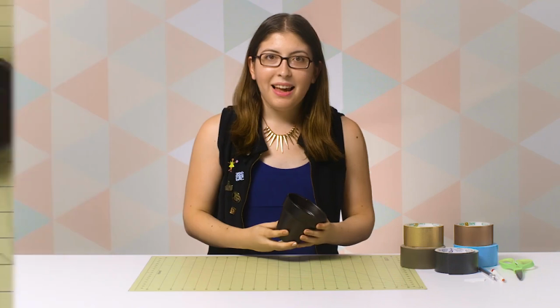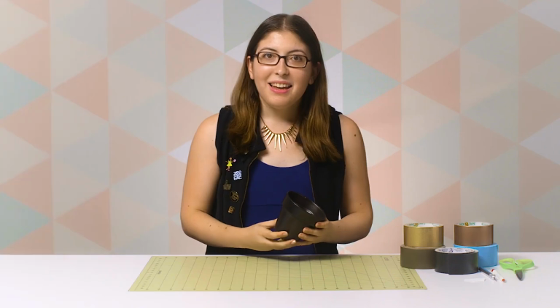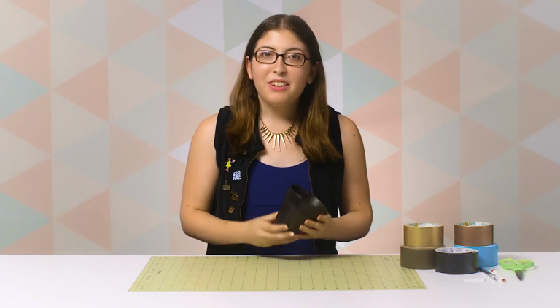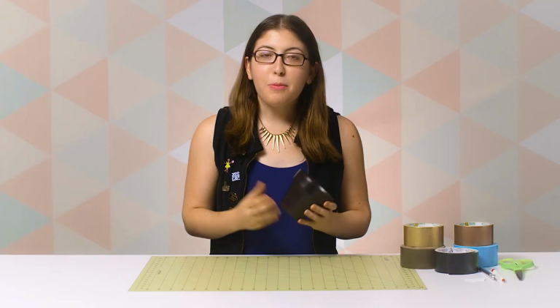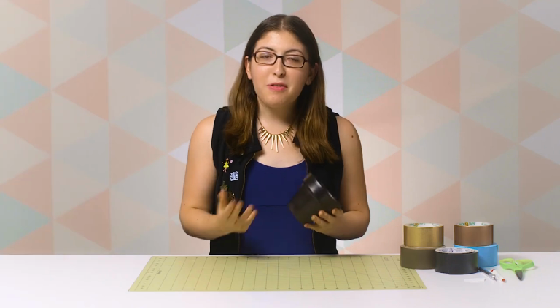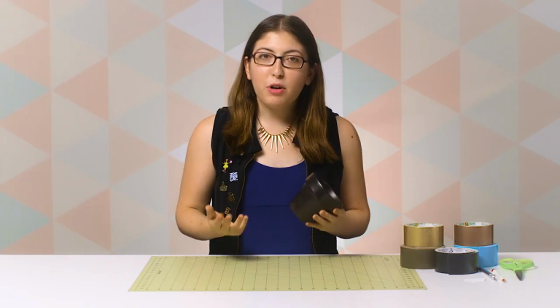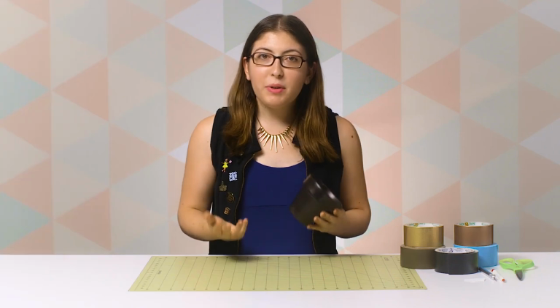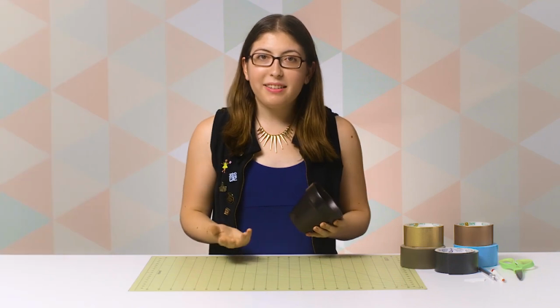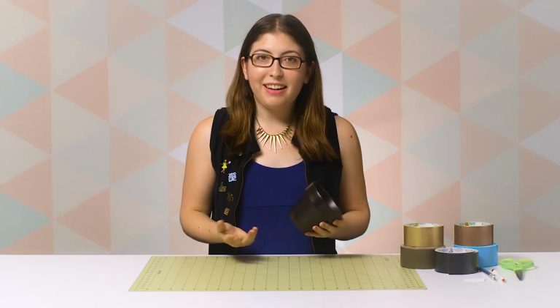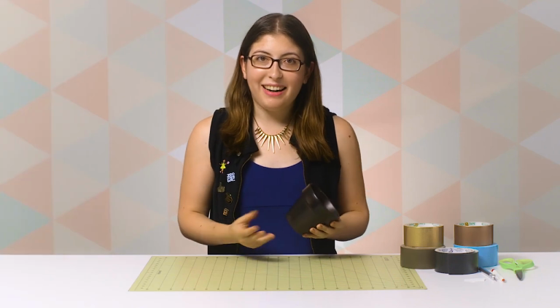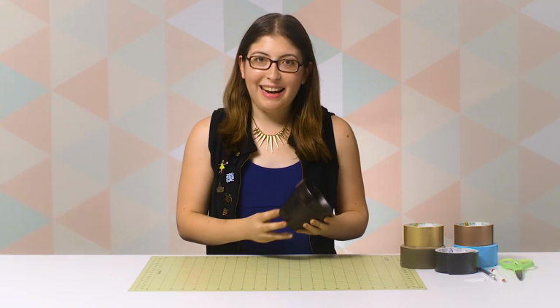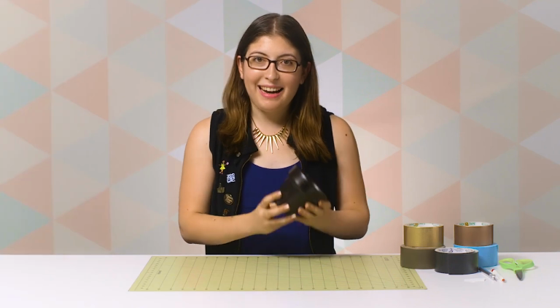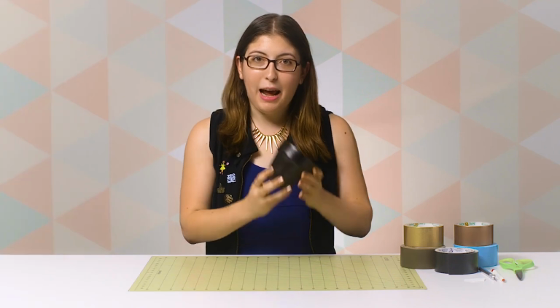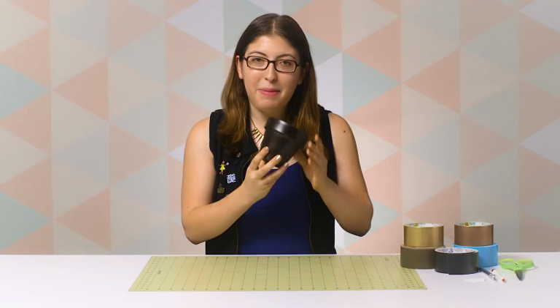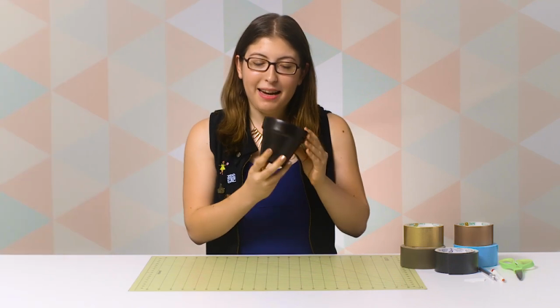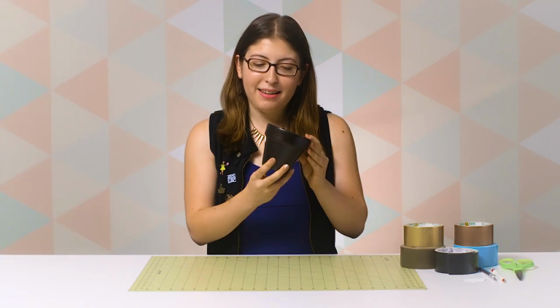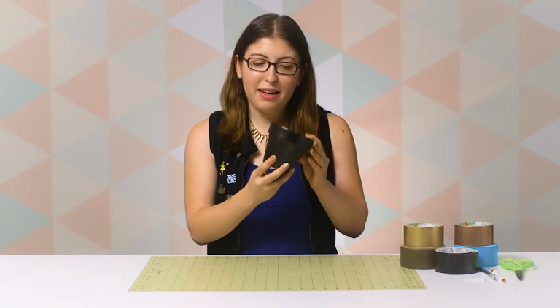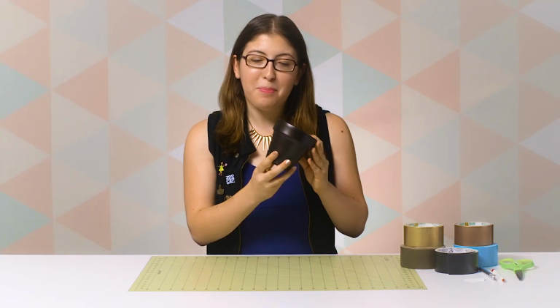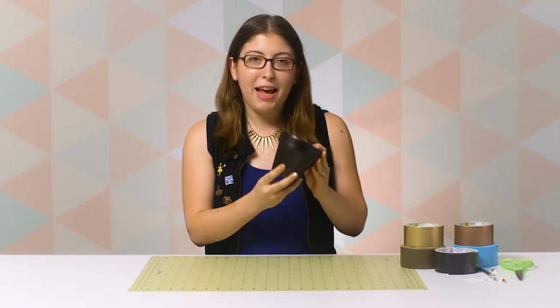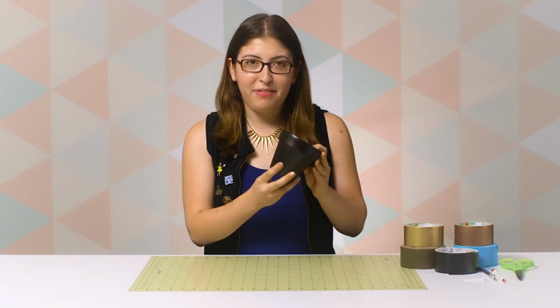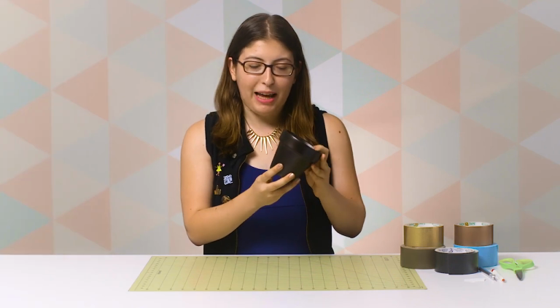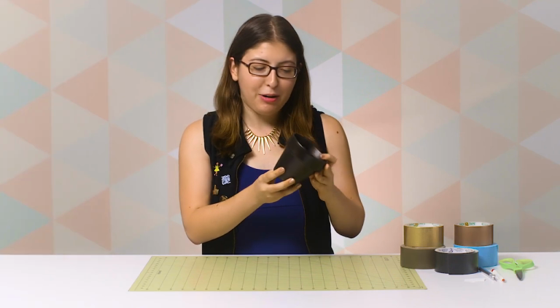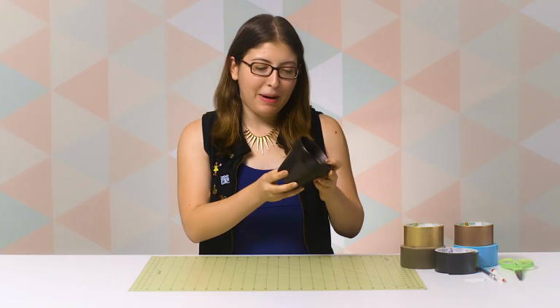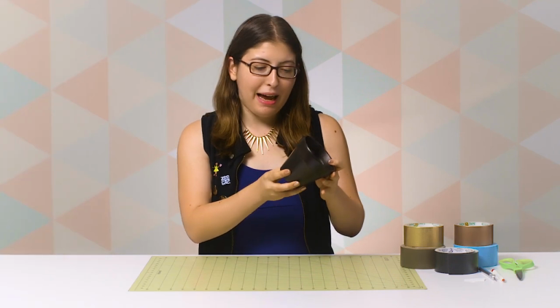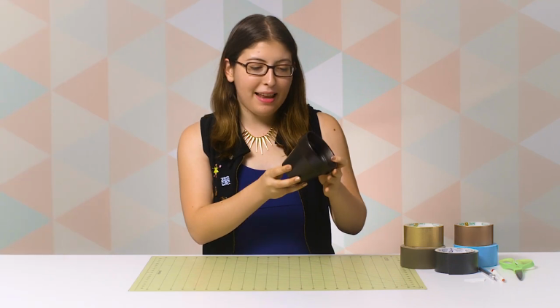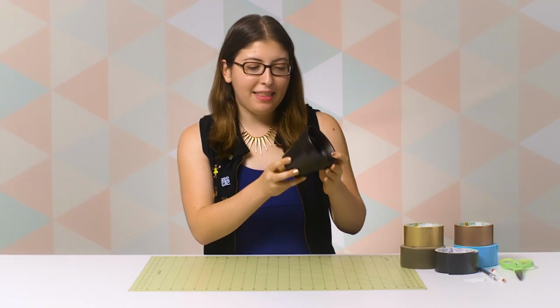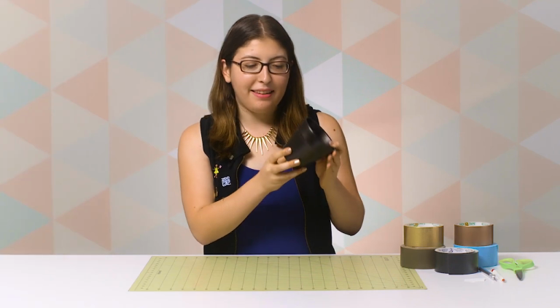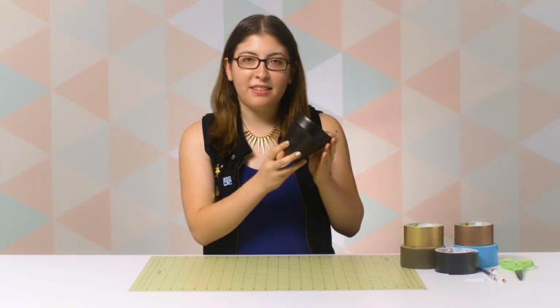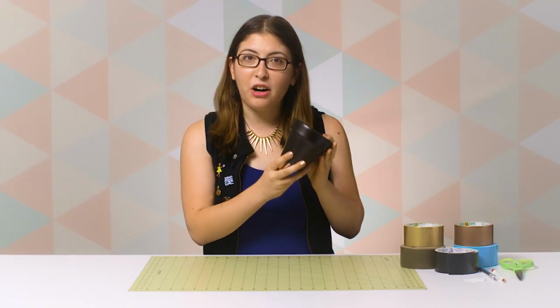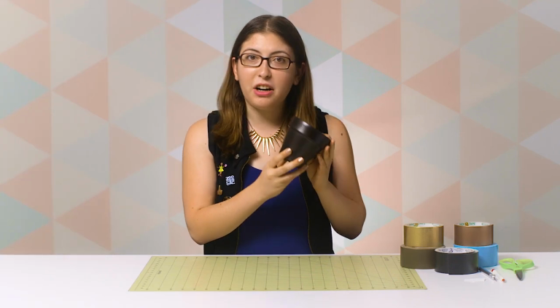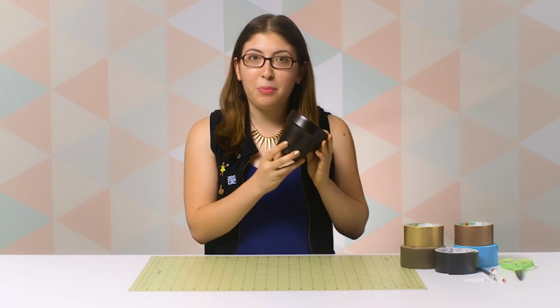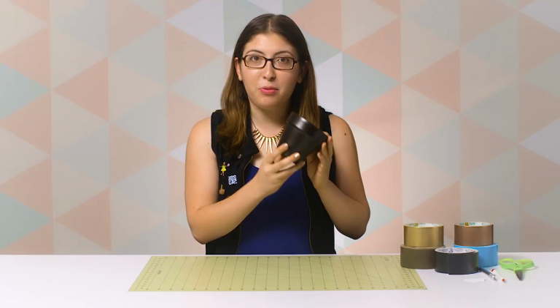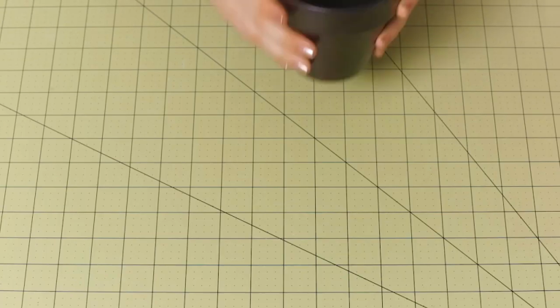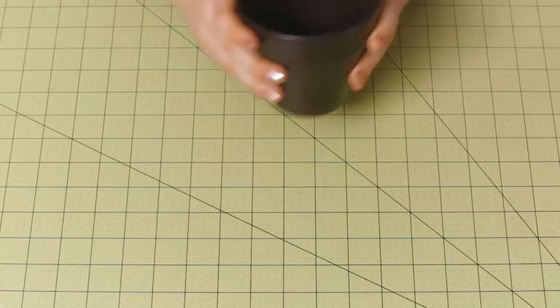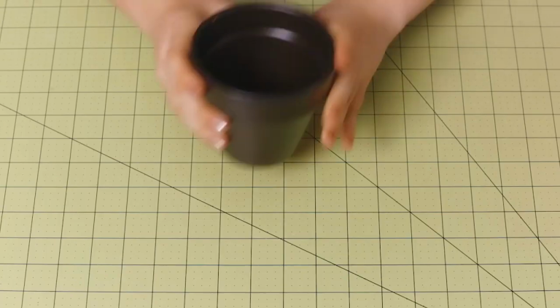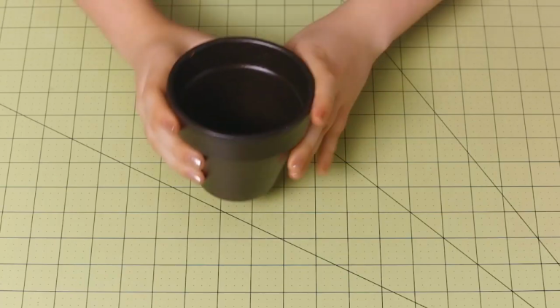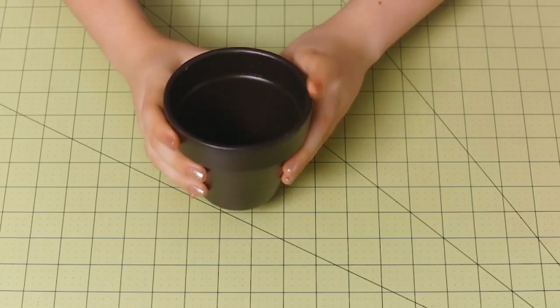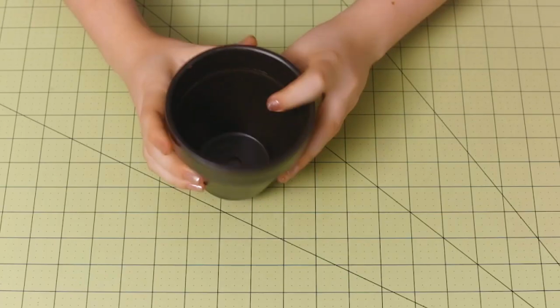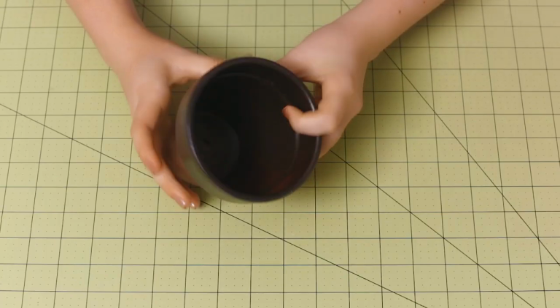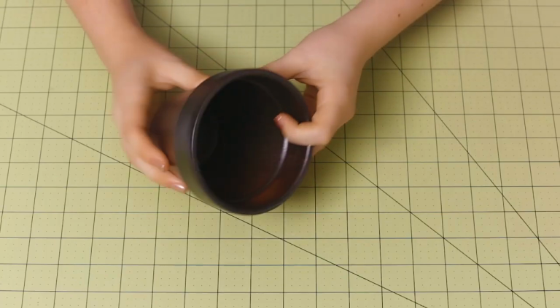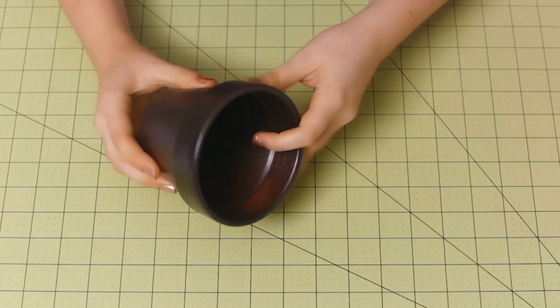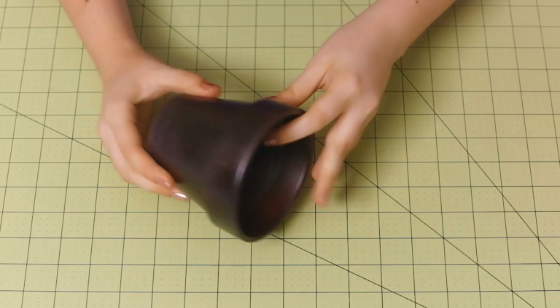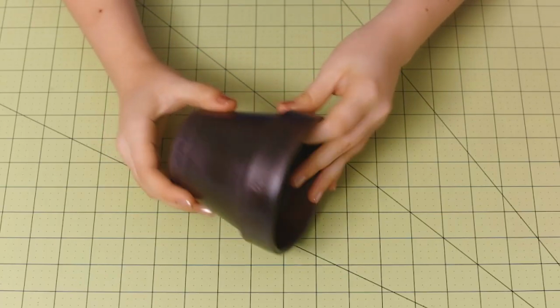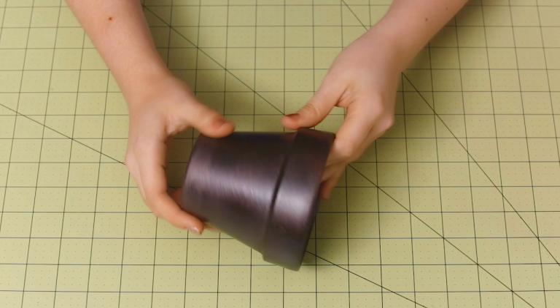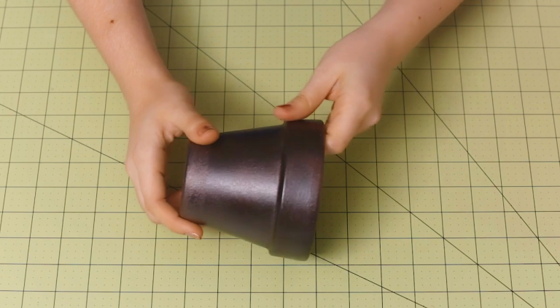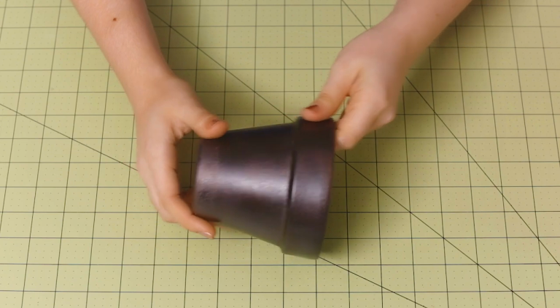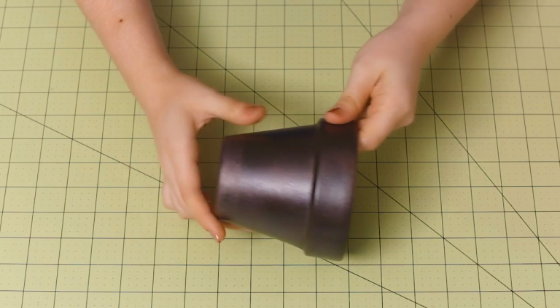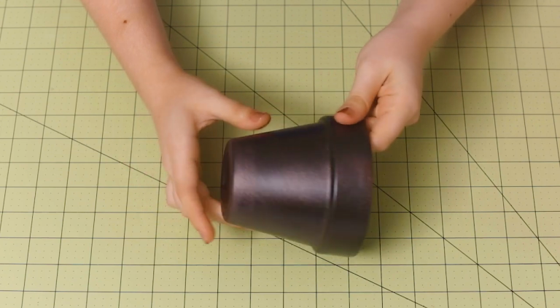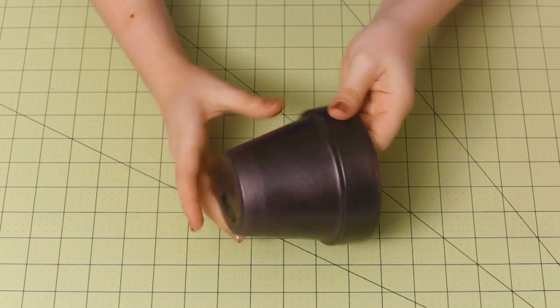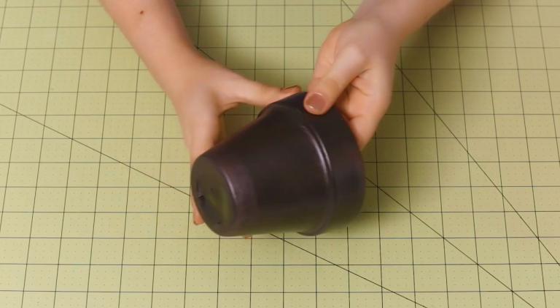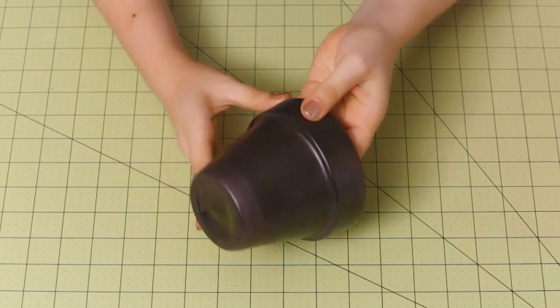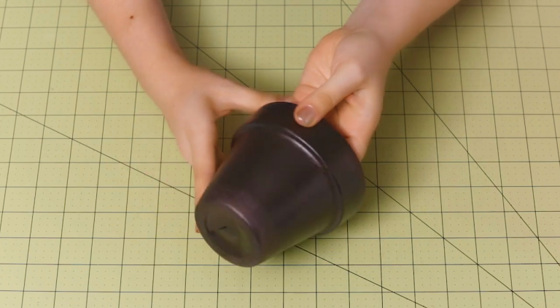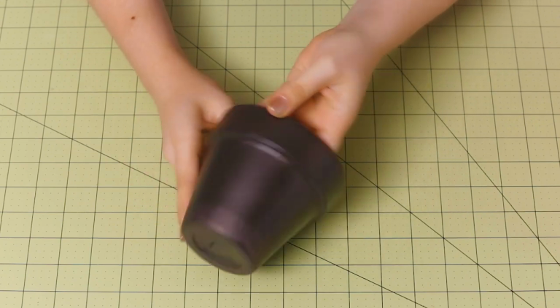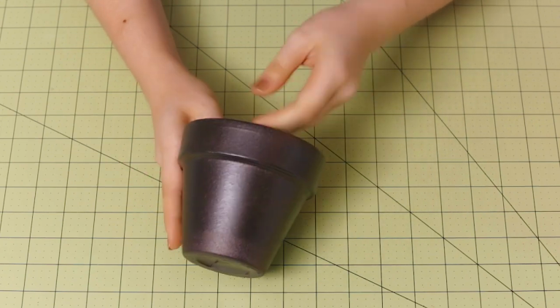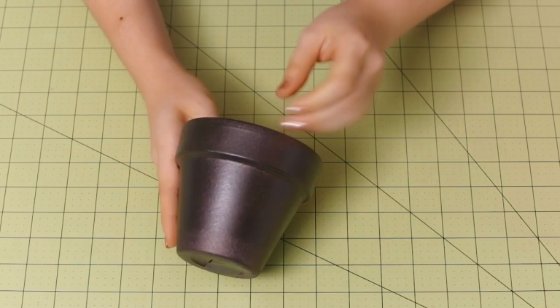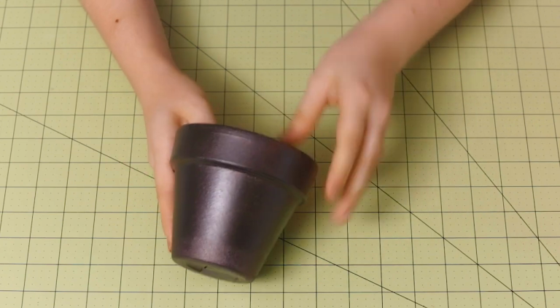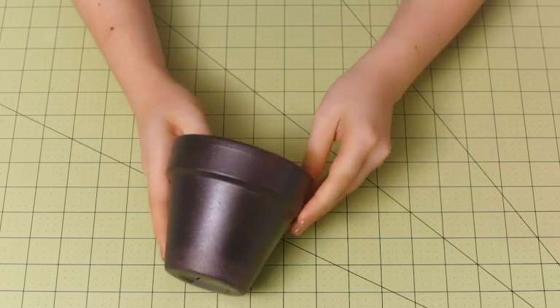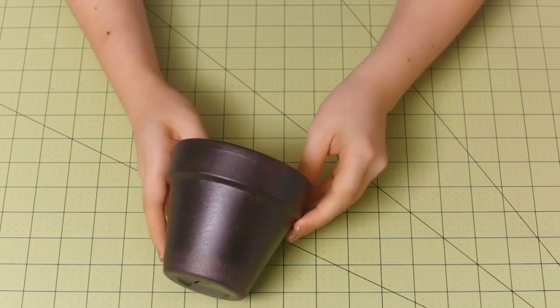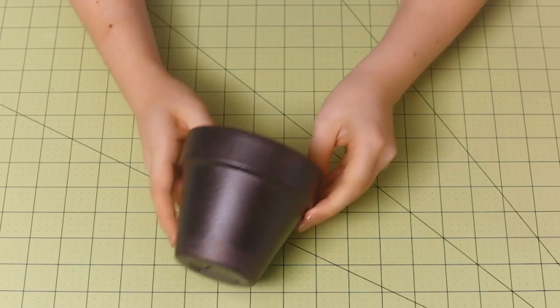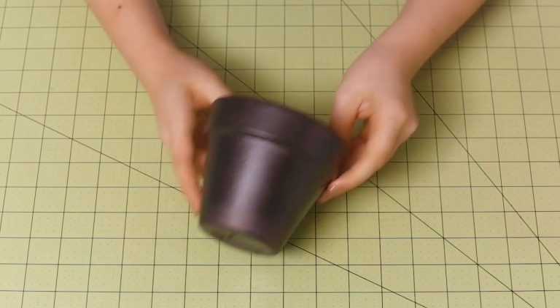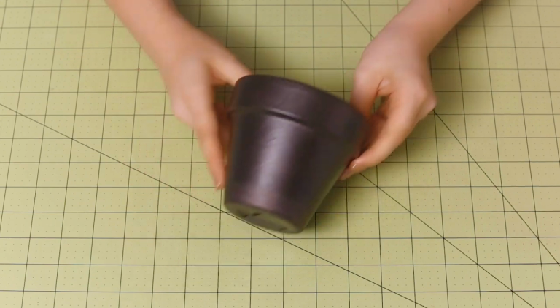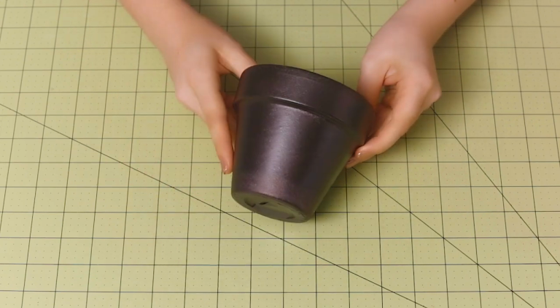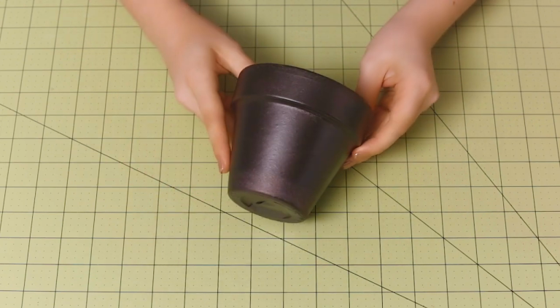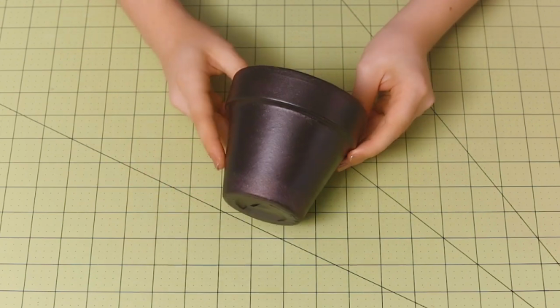So before we started, I painted my flower pot this dark bronze color. But of course, you can paint yours any color that you like.